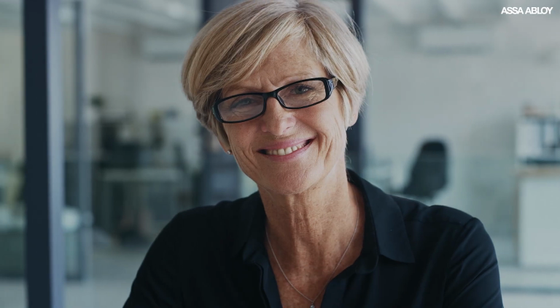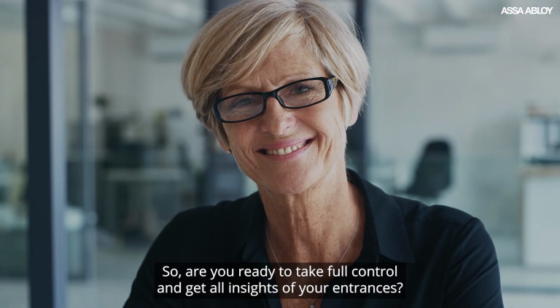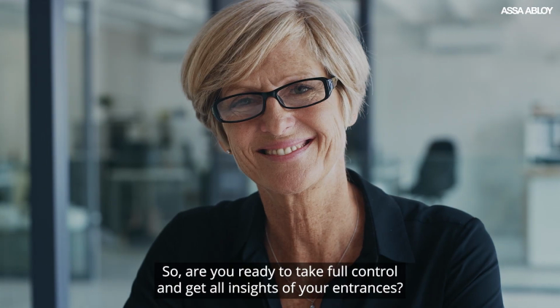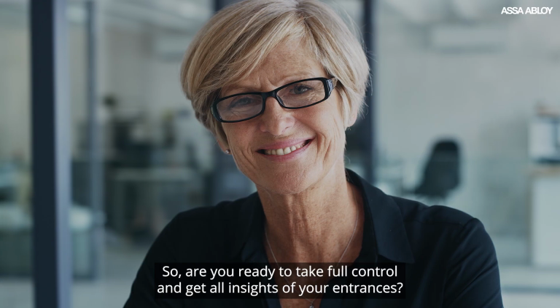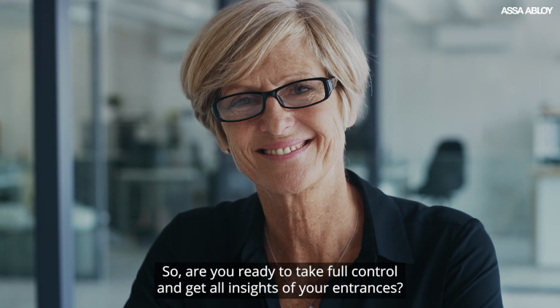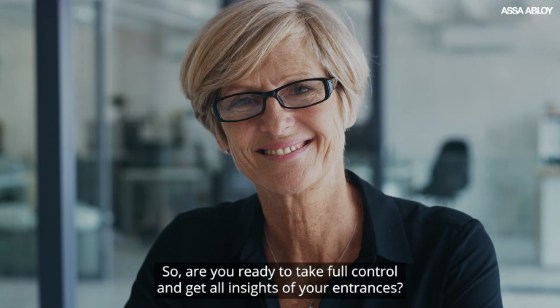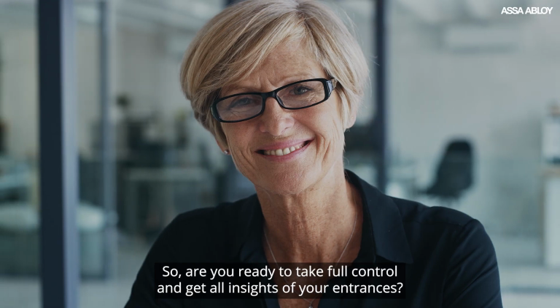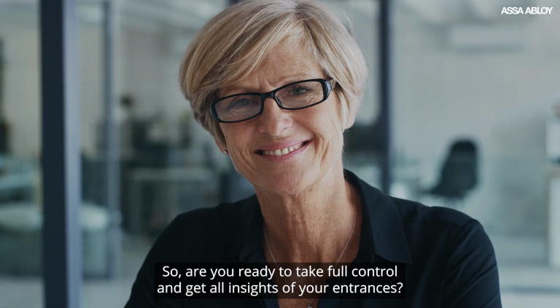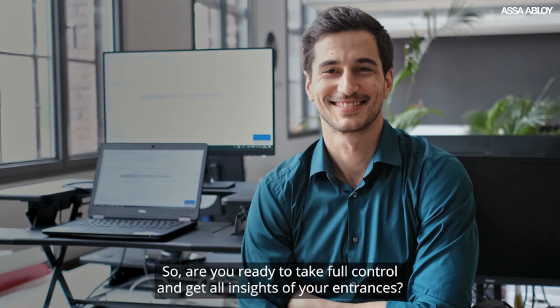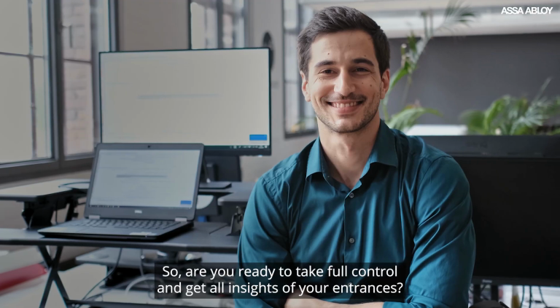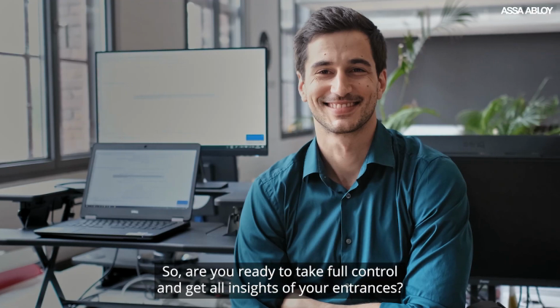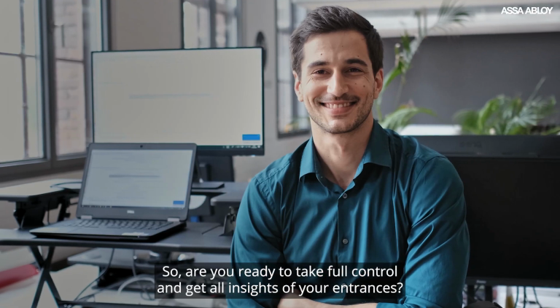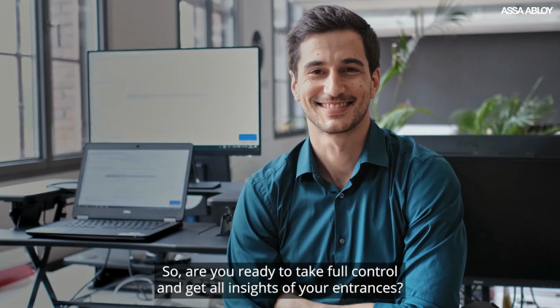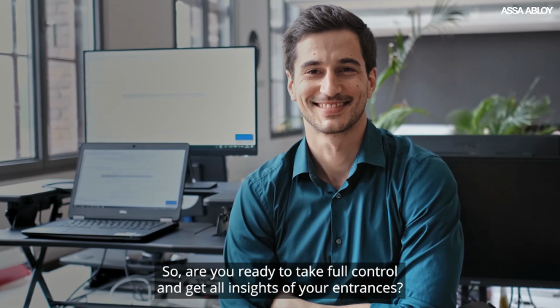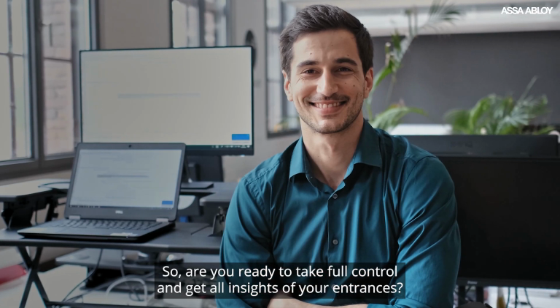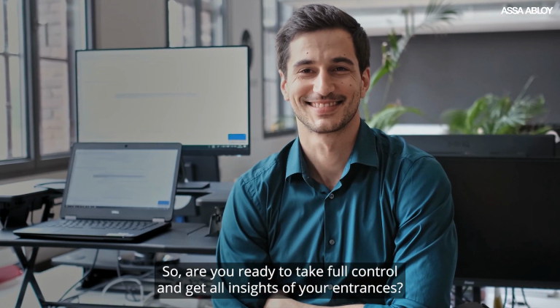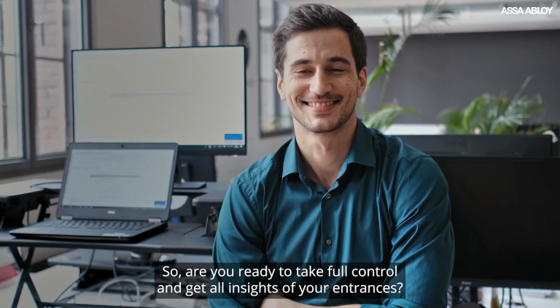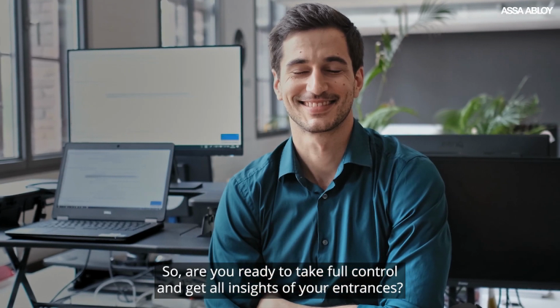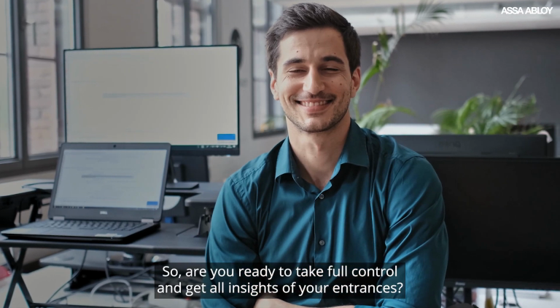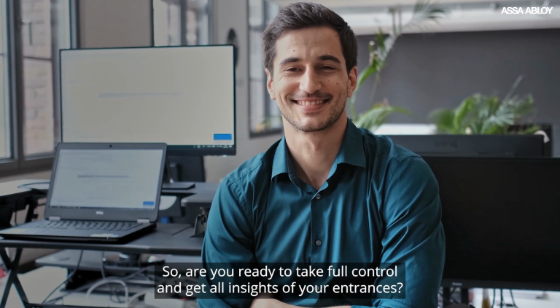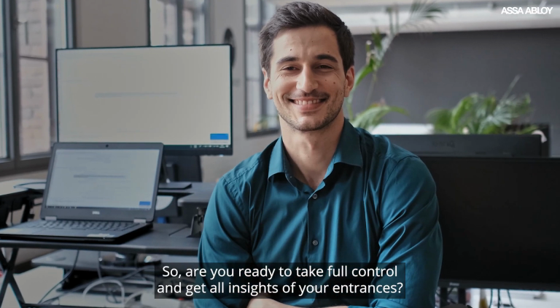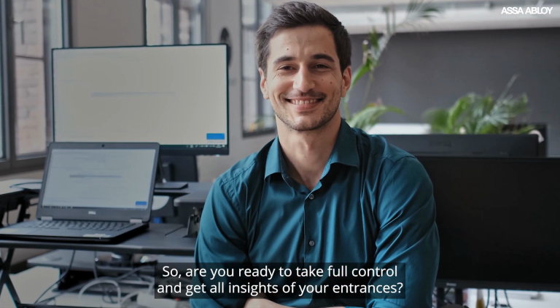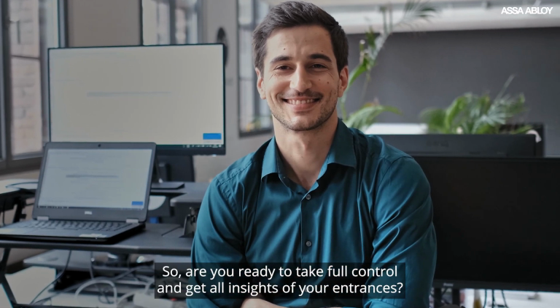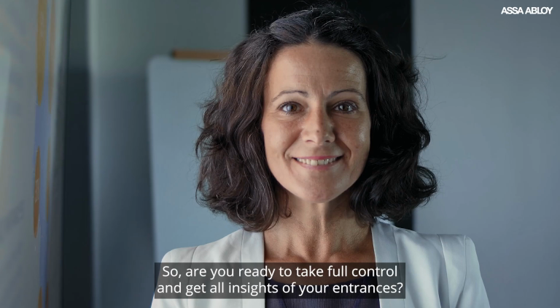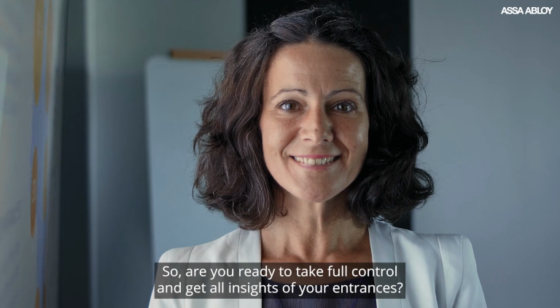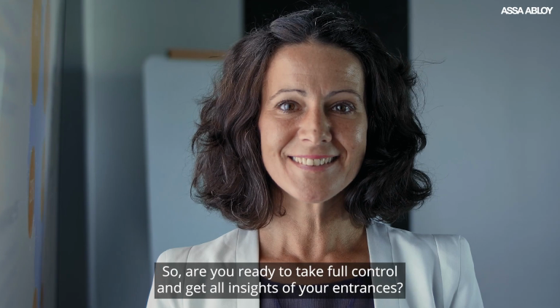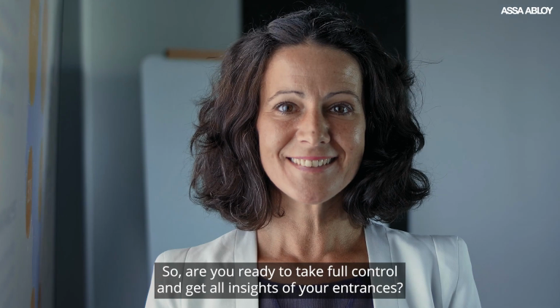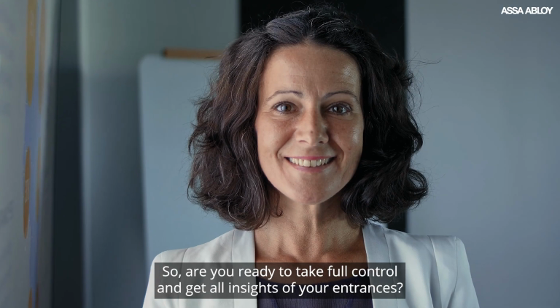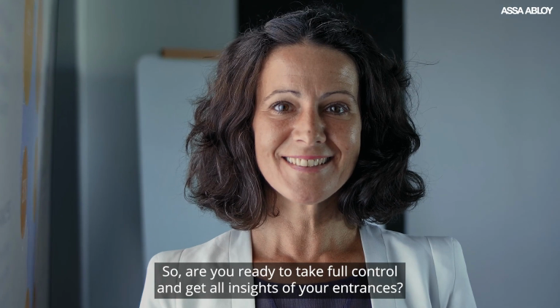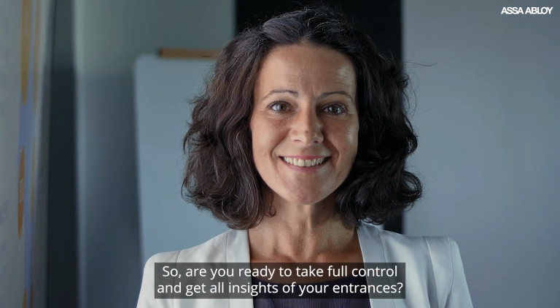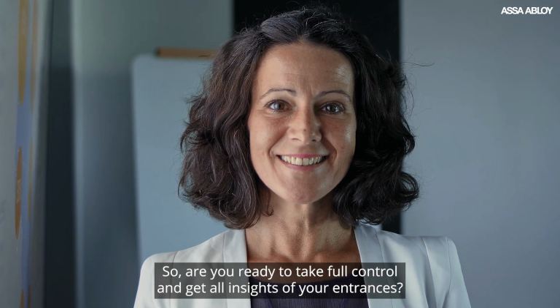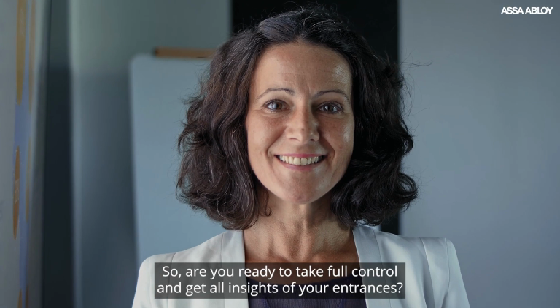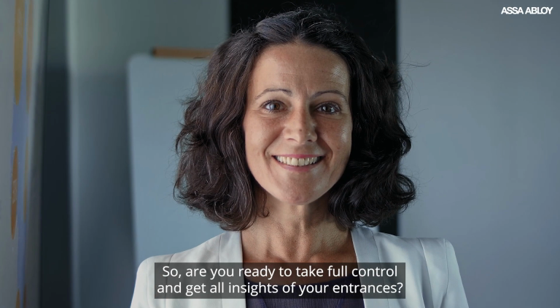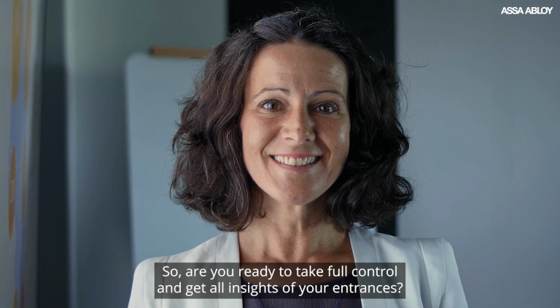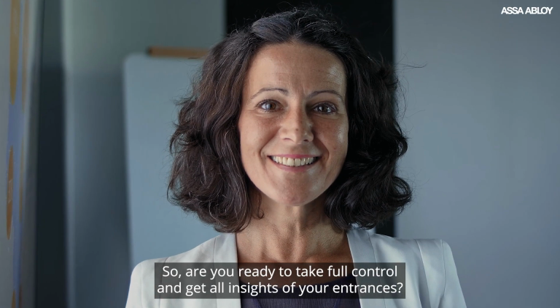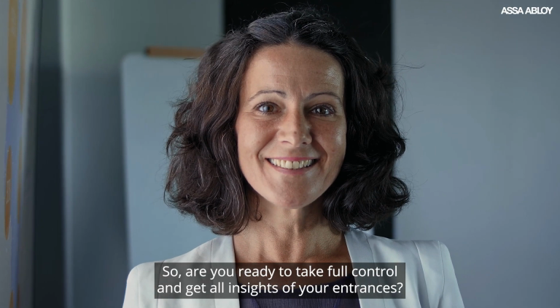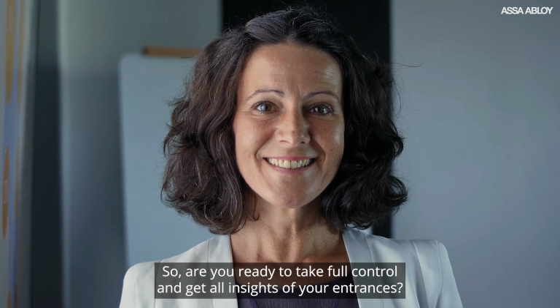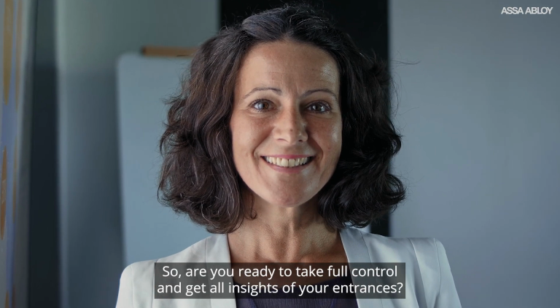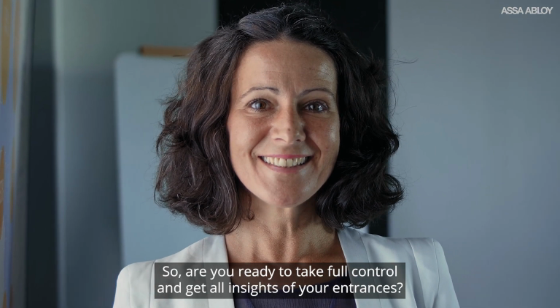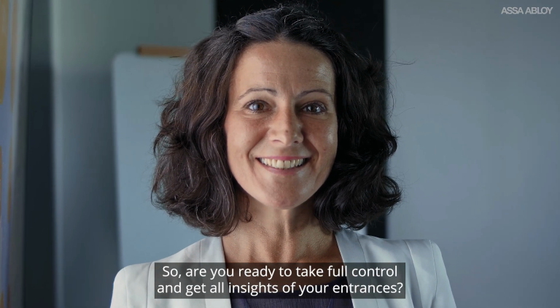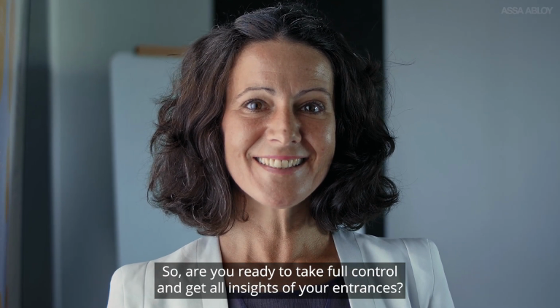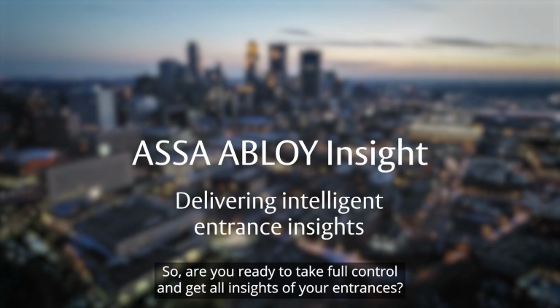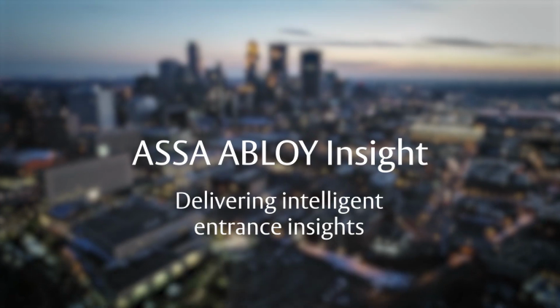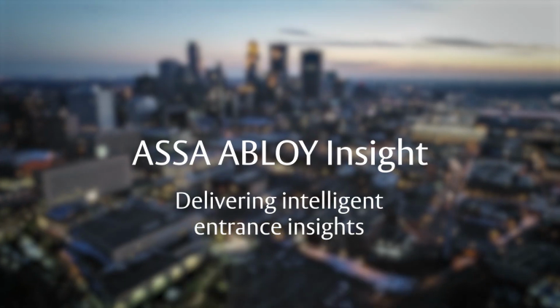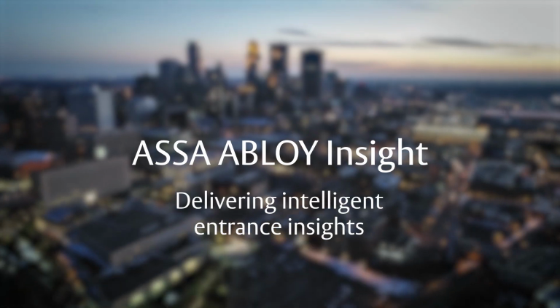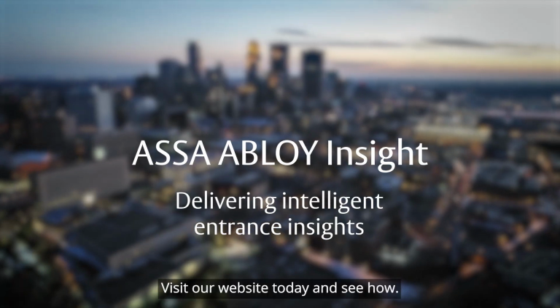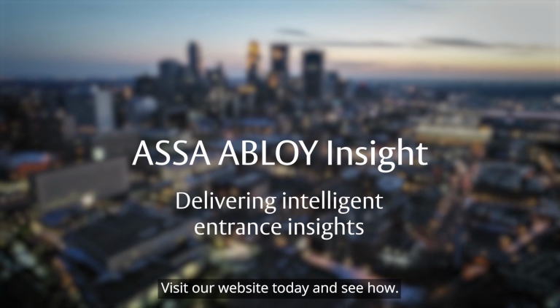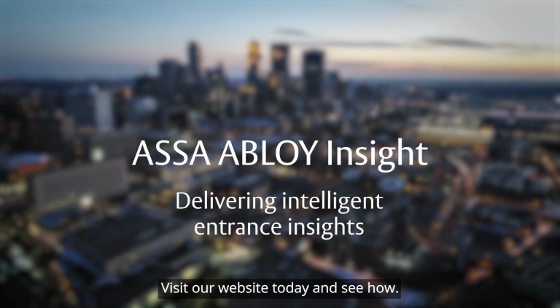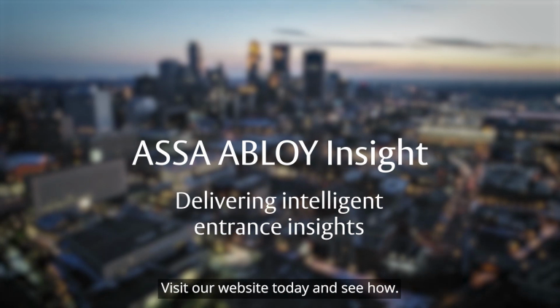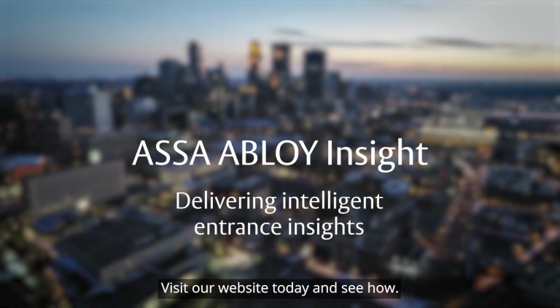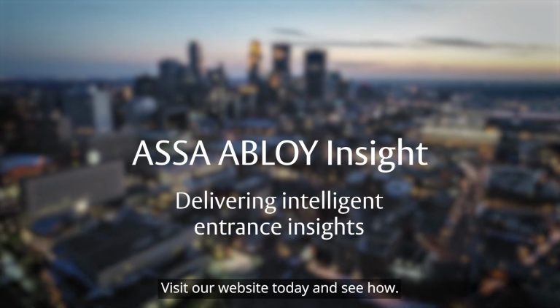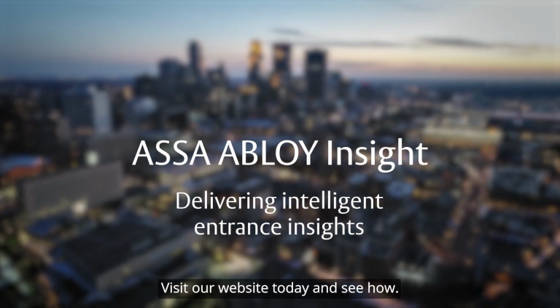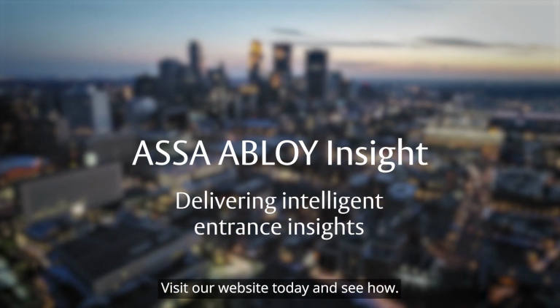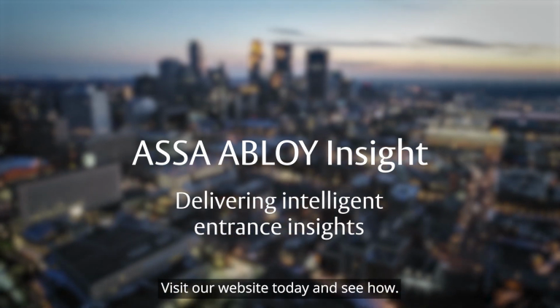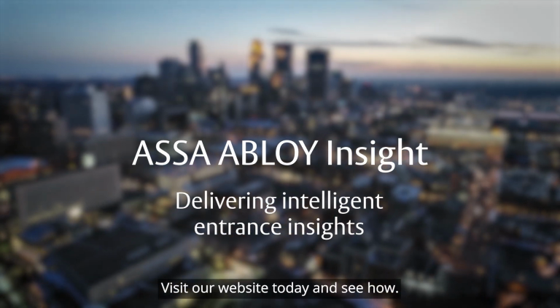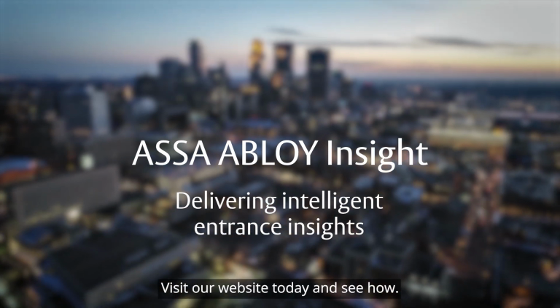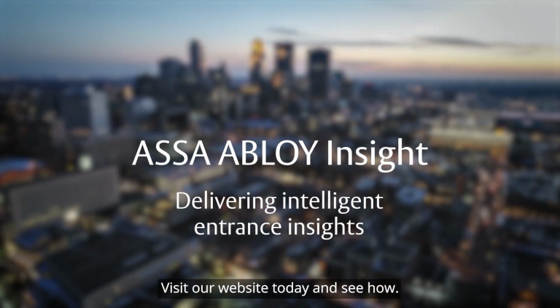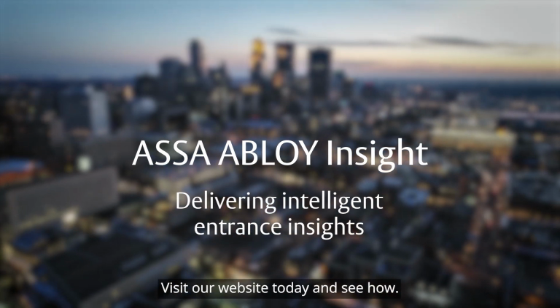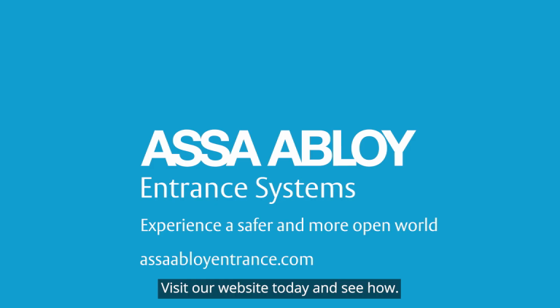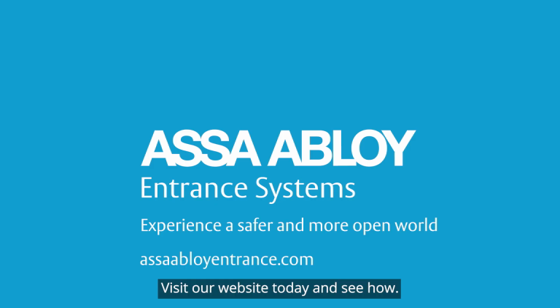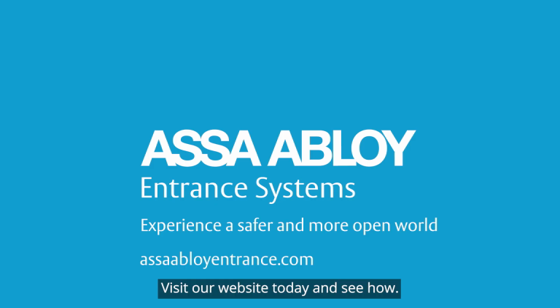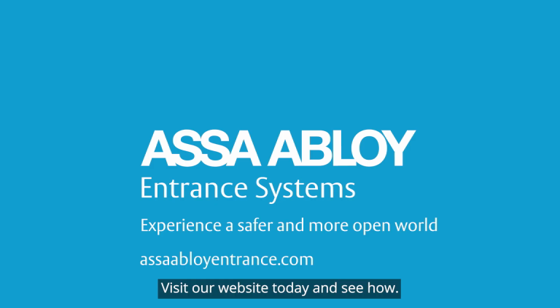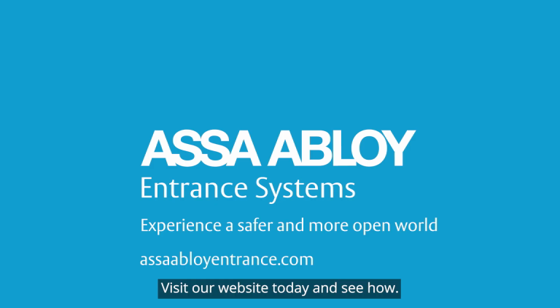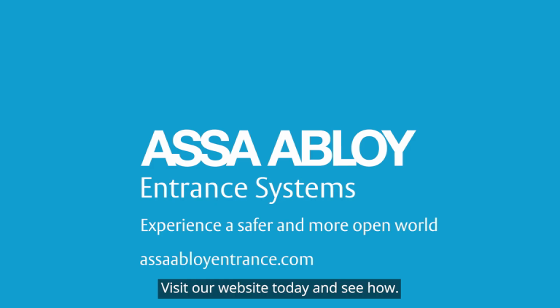So, are you ready to take full control and get all insights of your entrances? Visit our website today and see how.